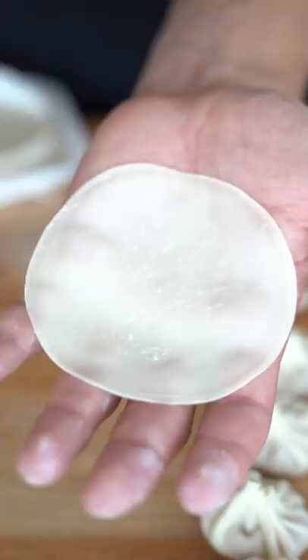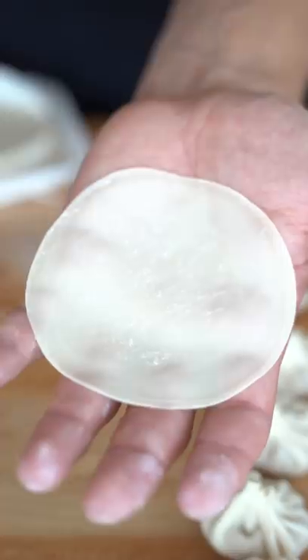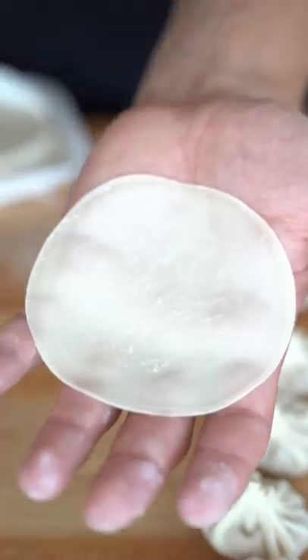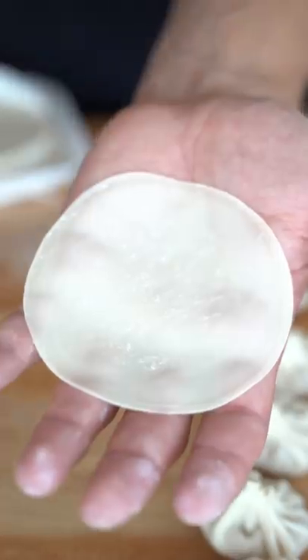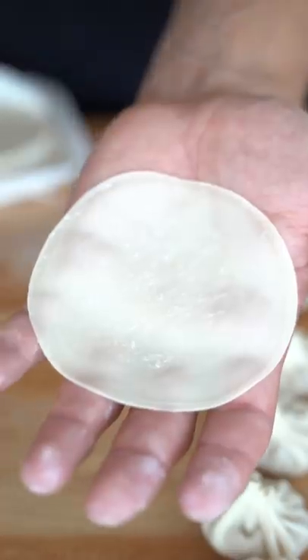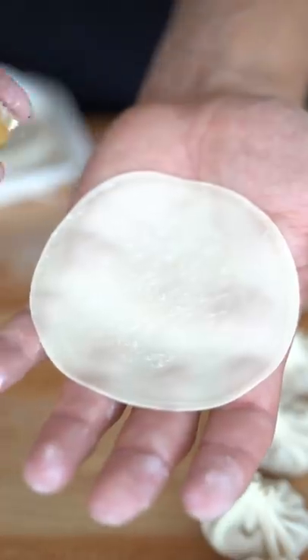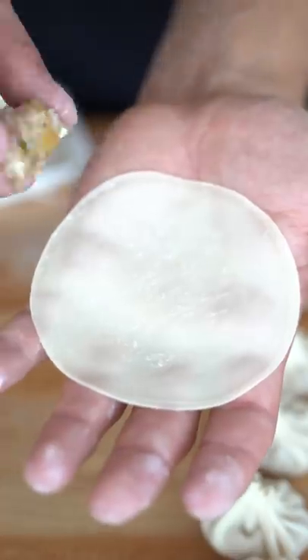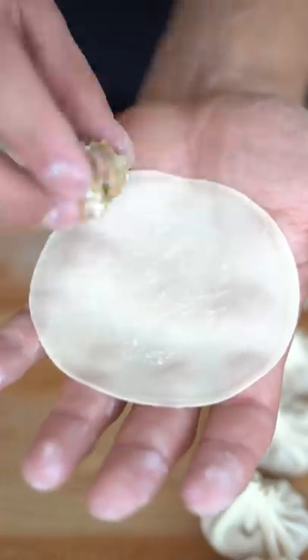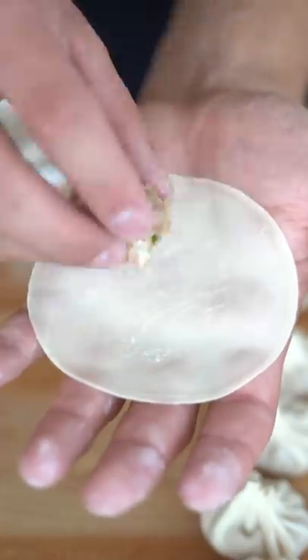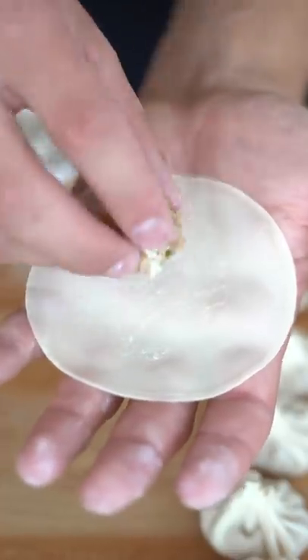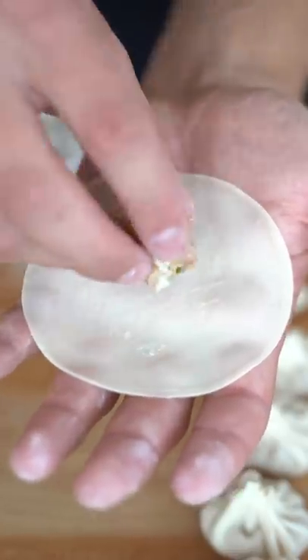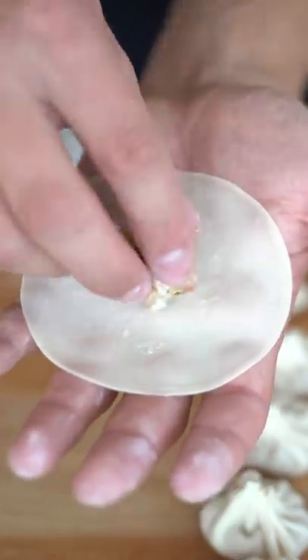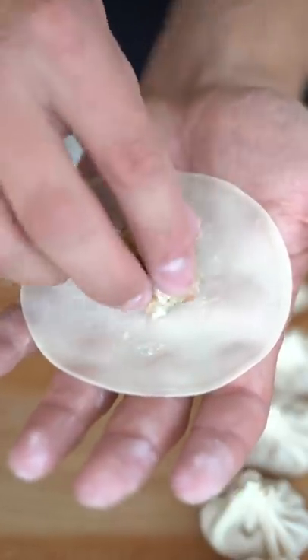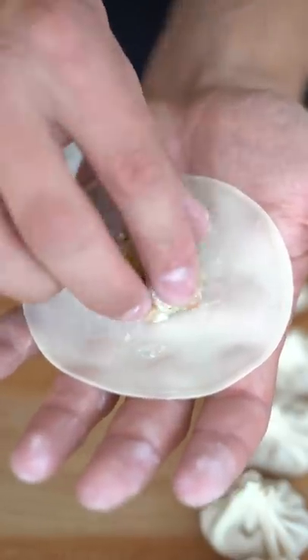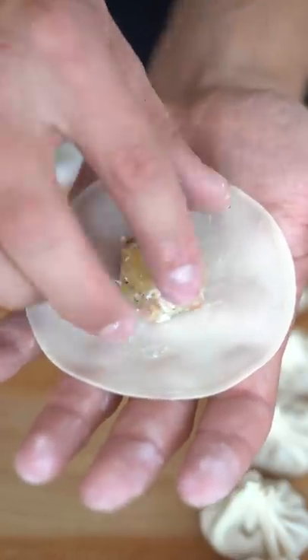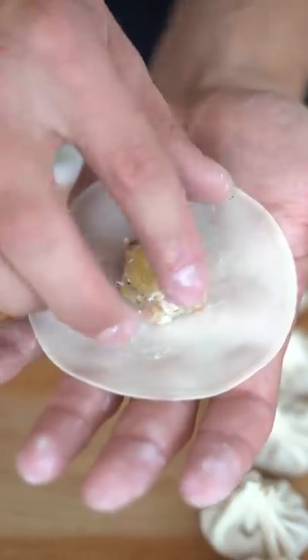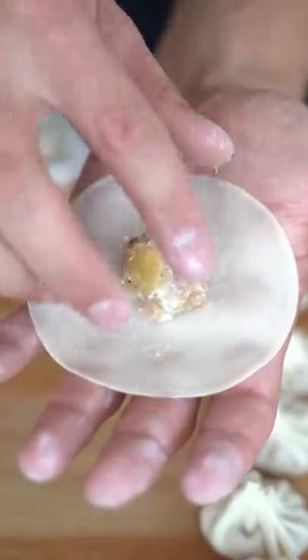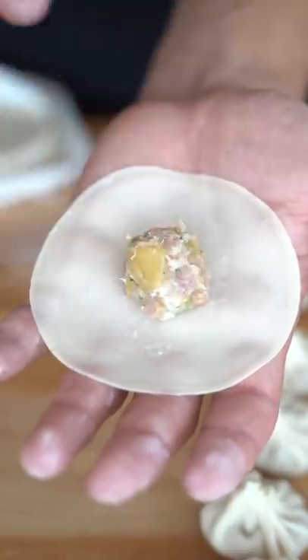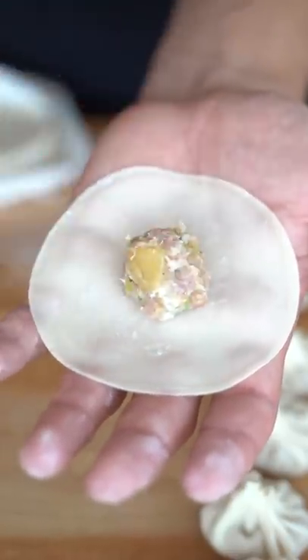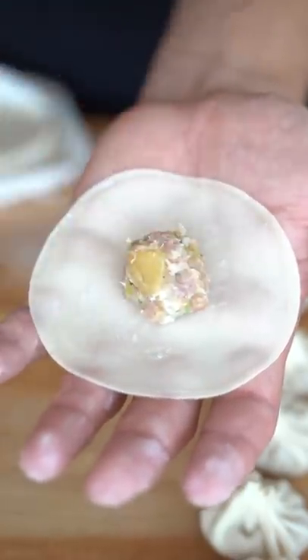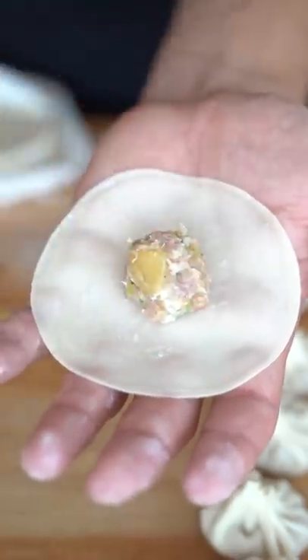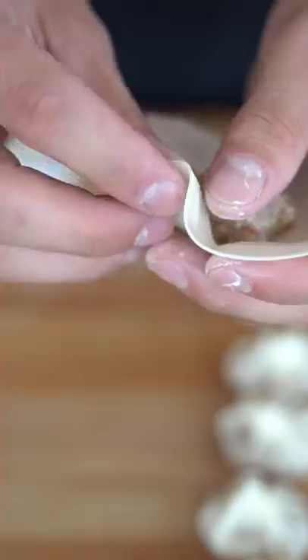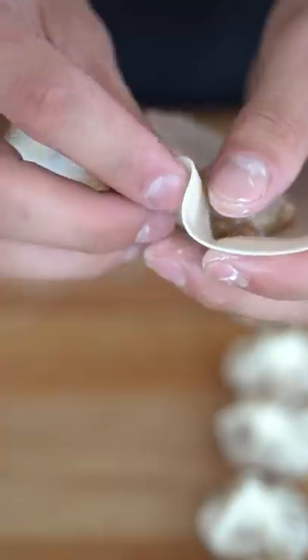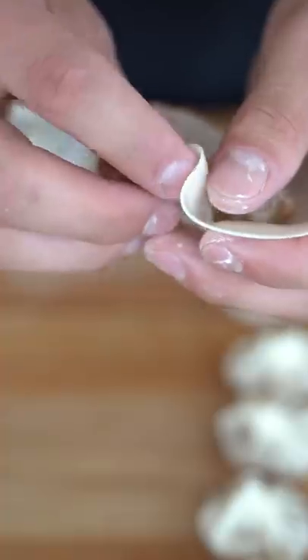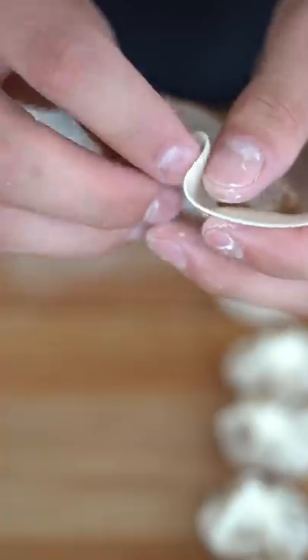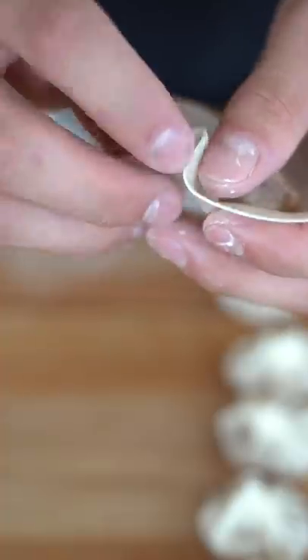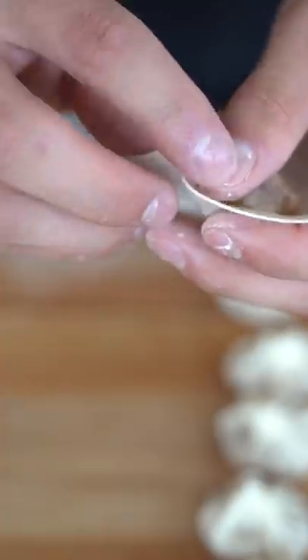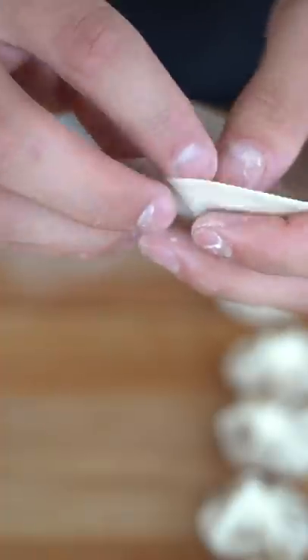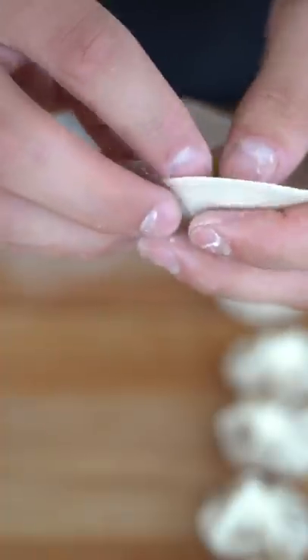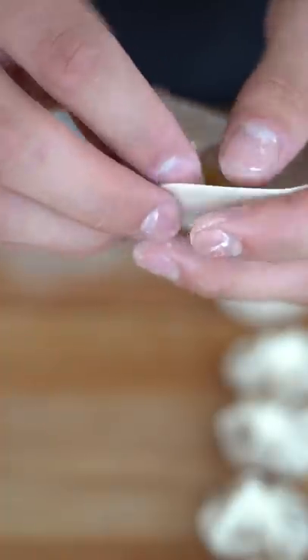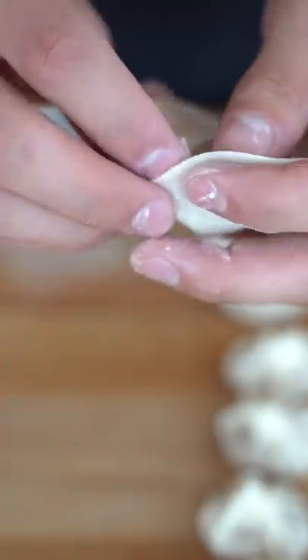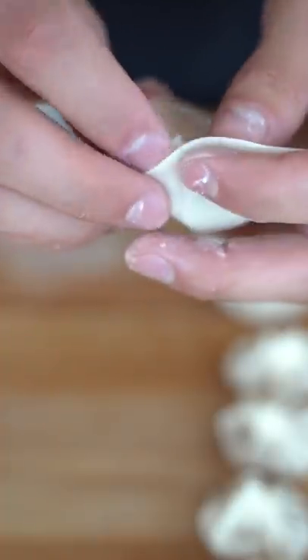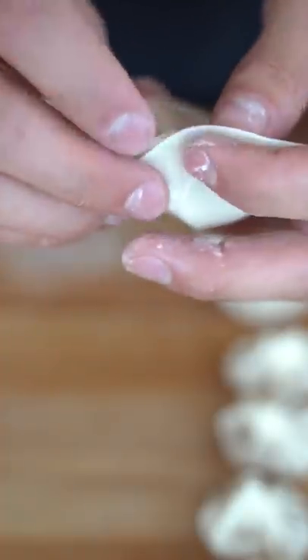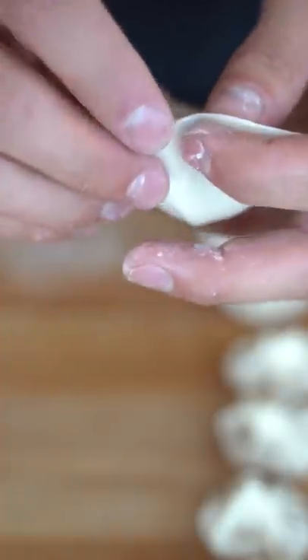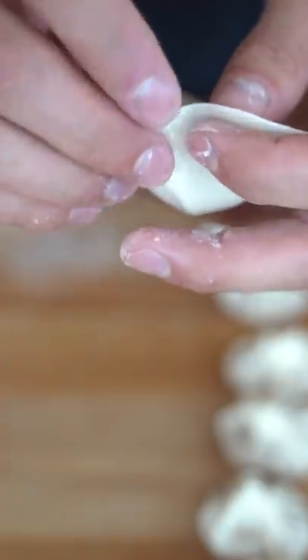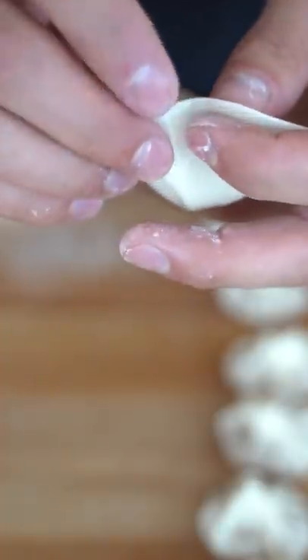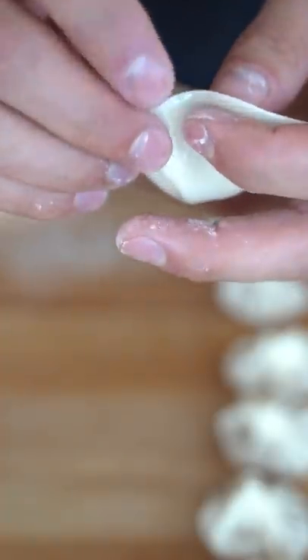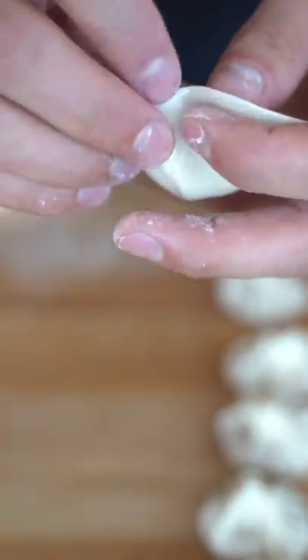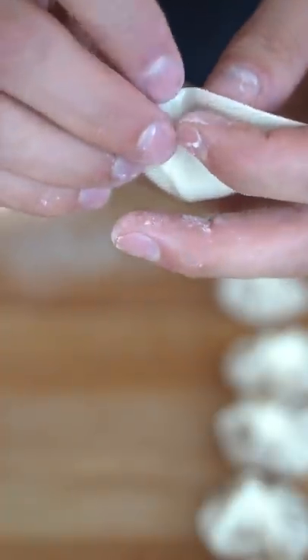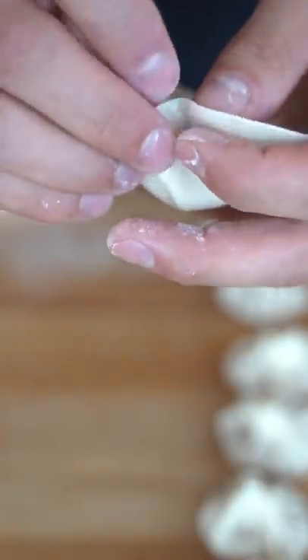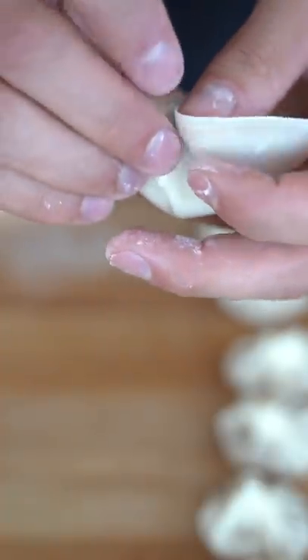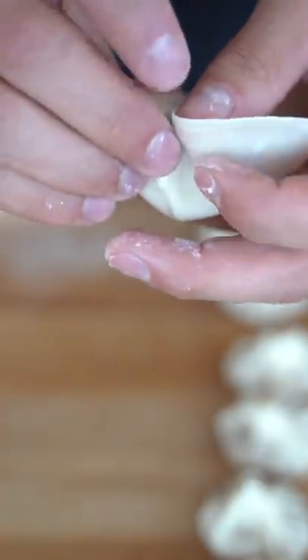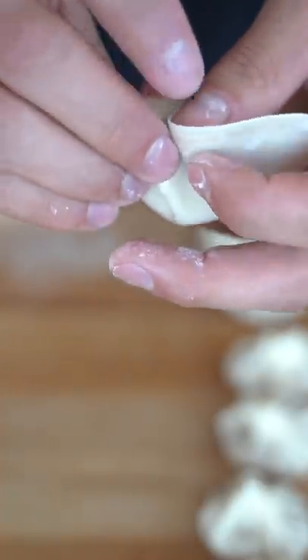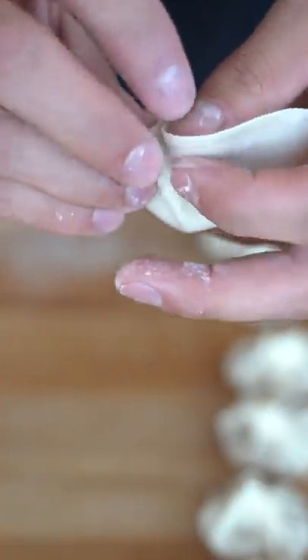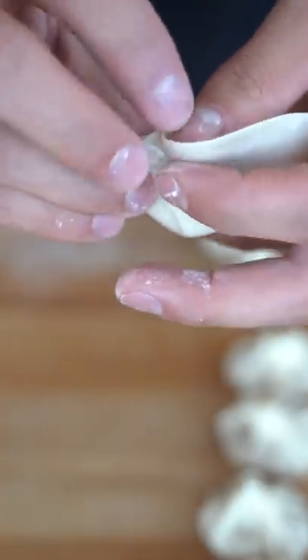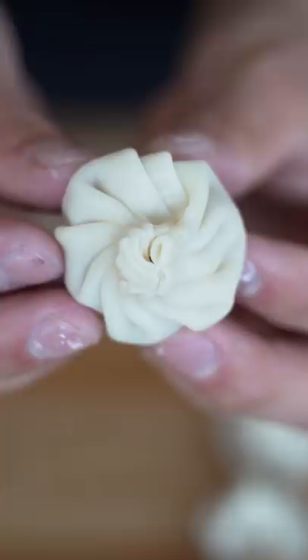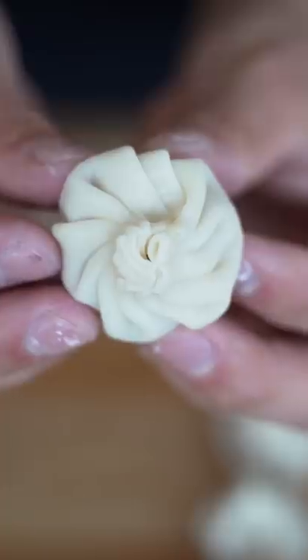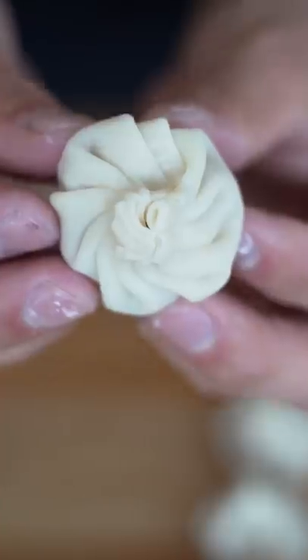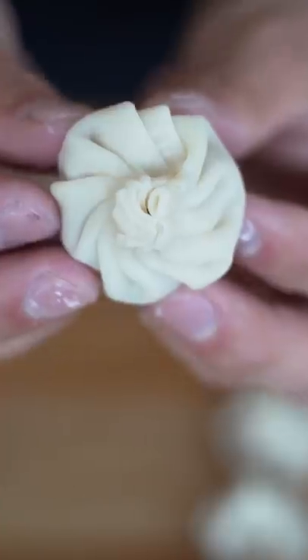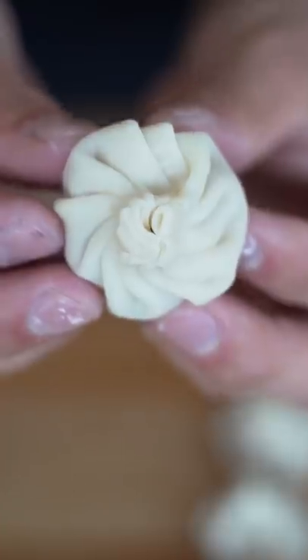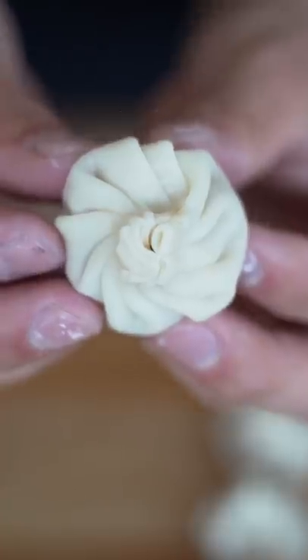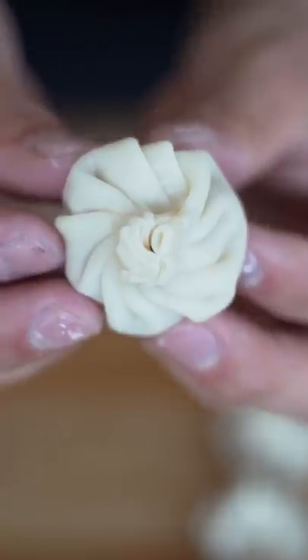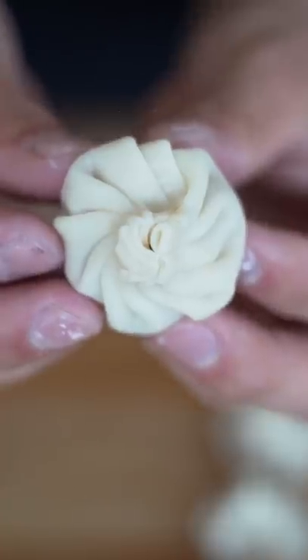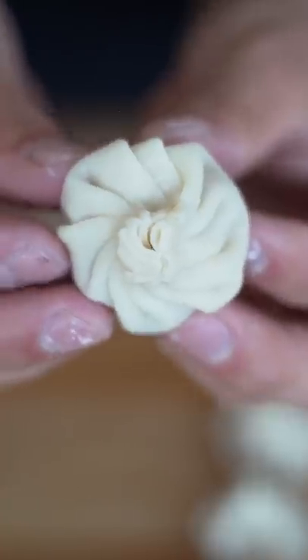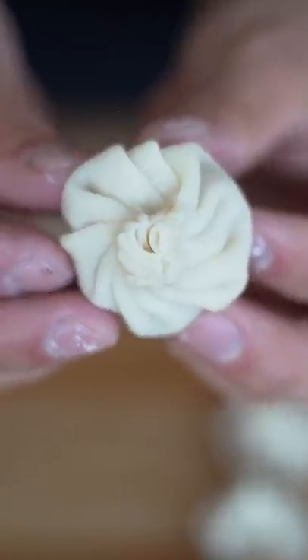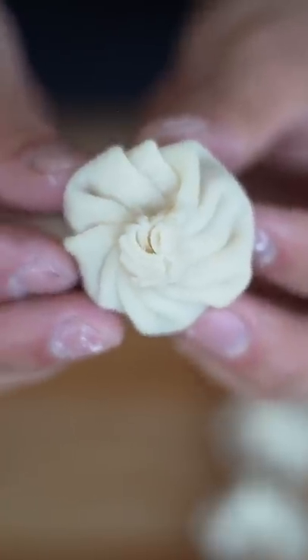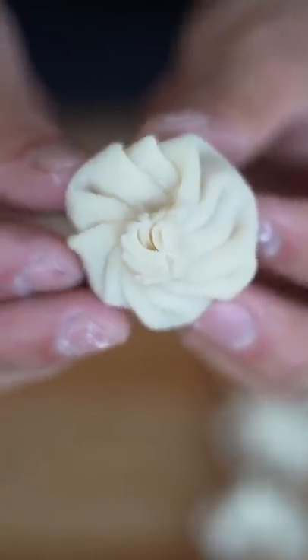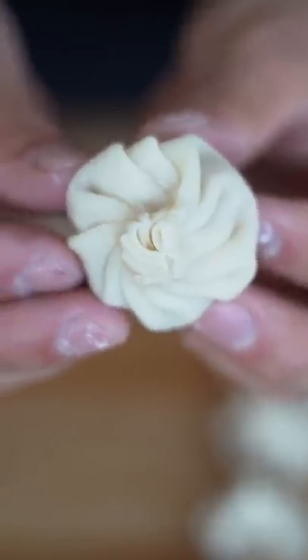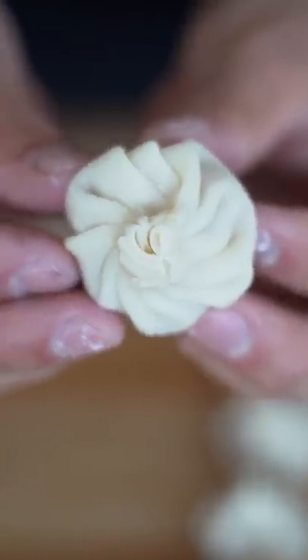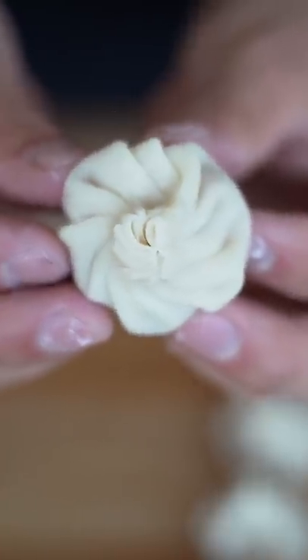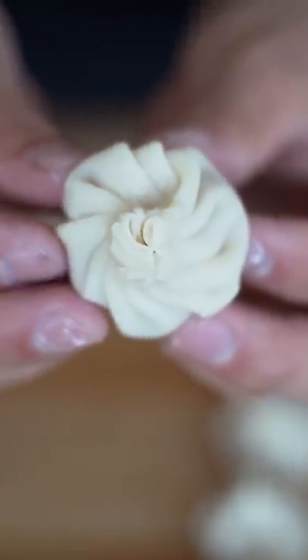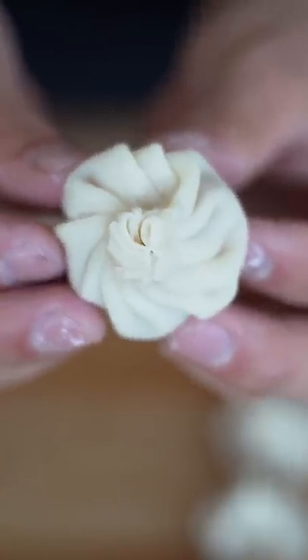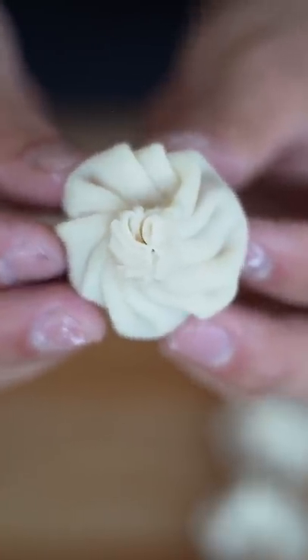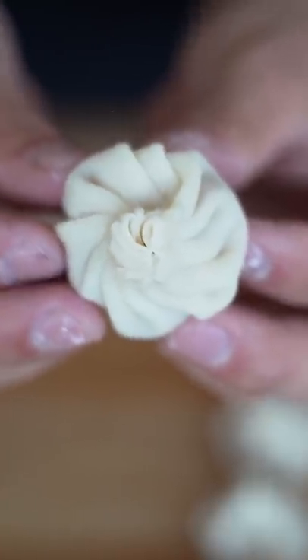To build our dumplings, I'll first put a little filling in the middle, and then slowly begin crimping the edges. And we should end up with this beautiful pattern.